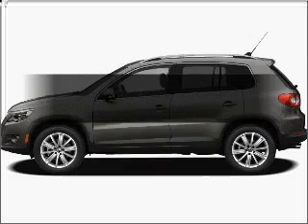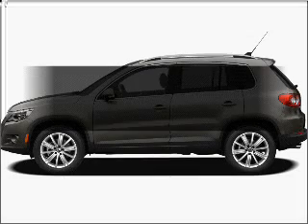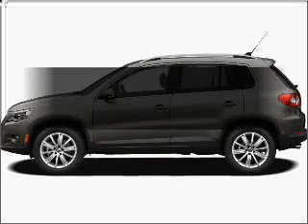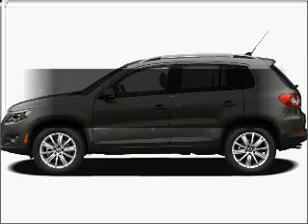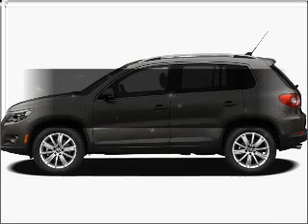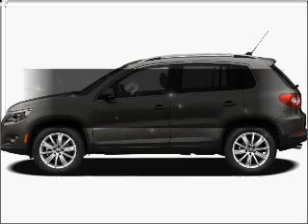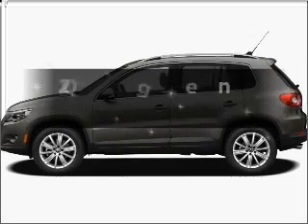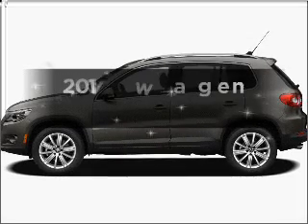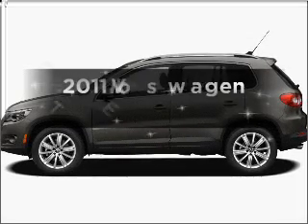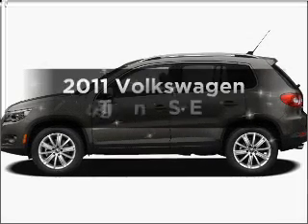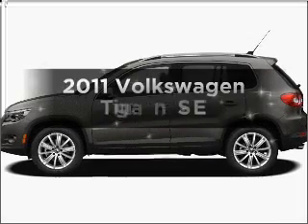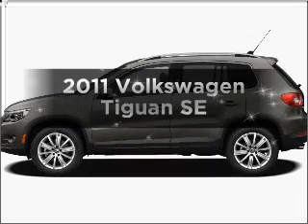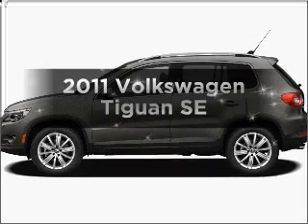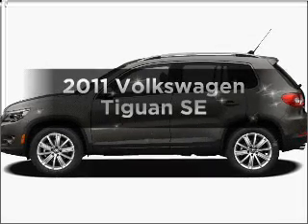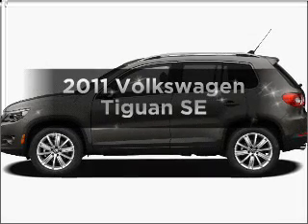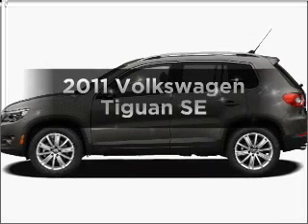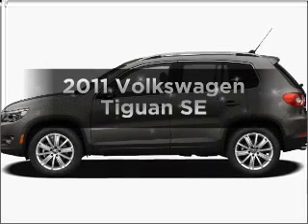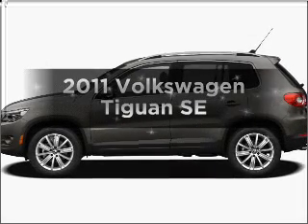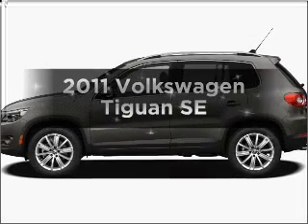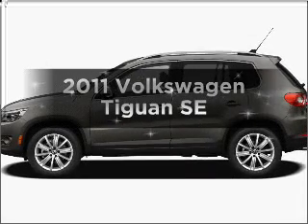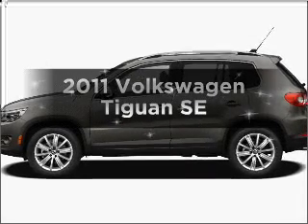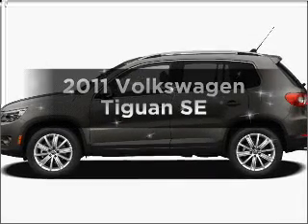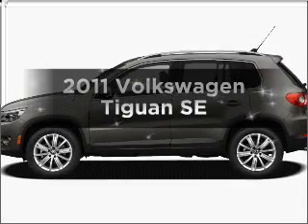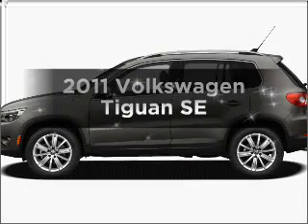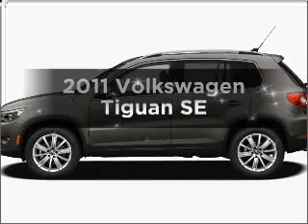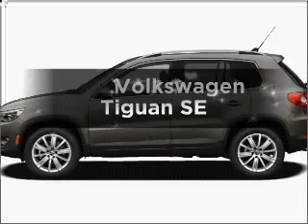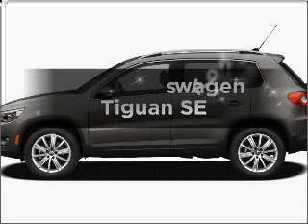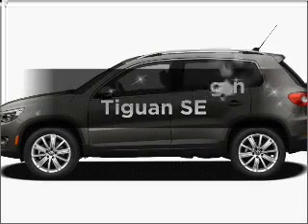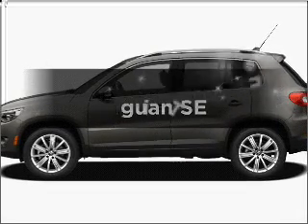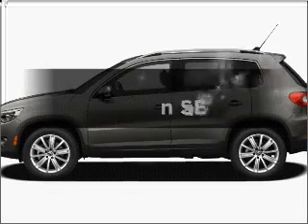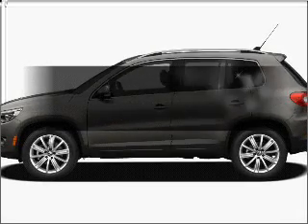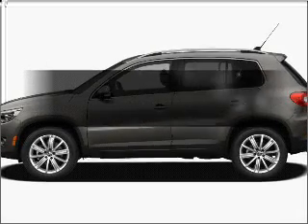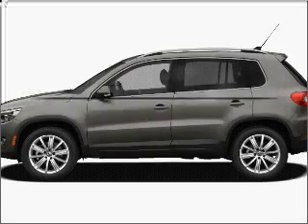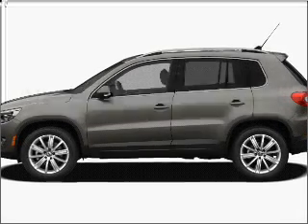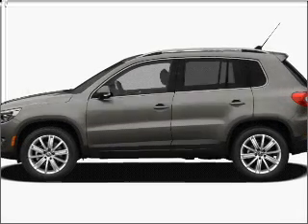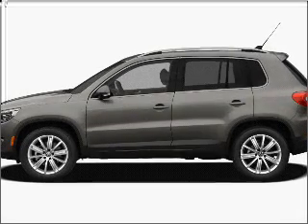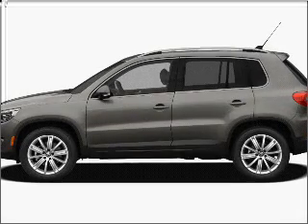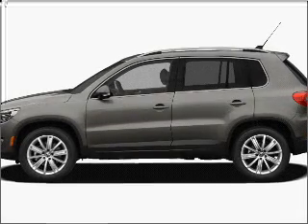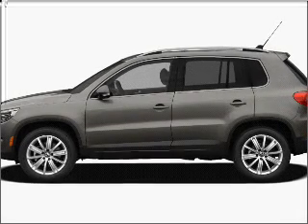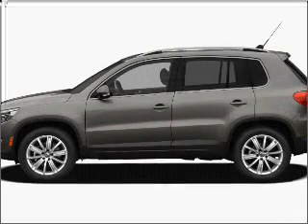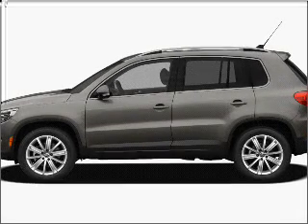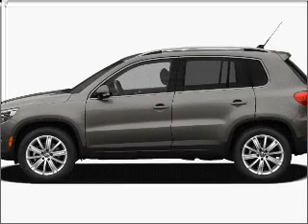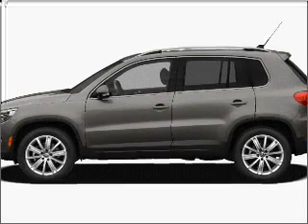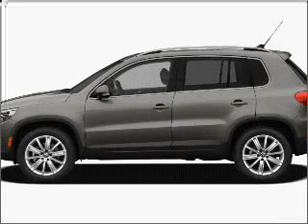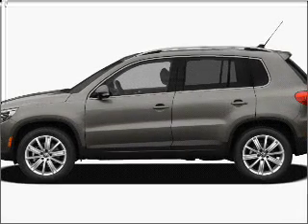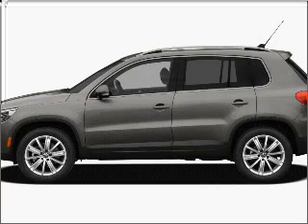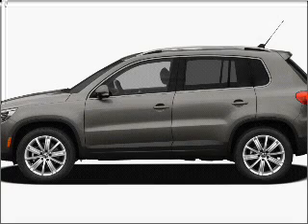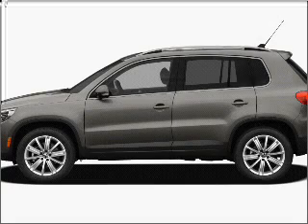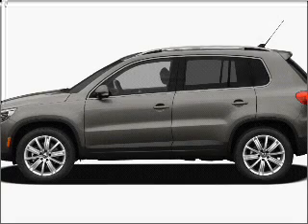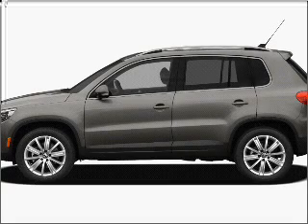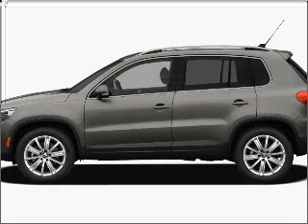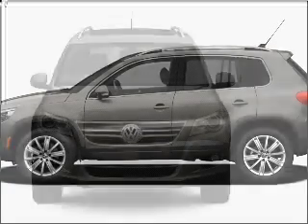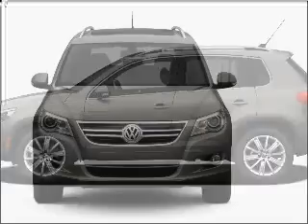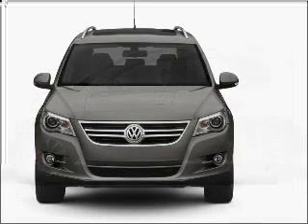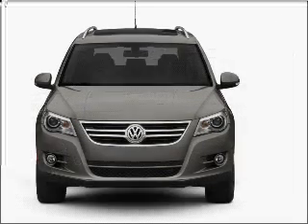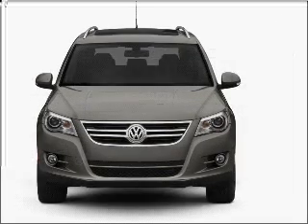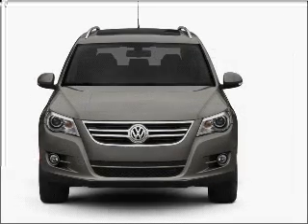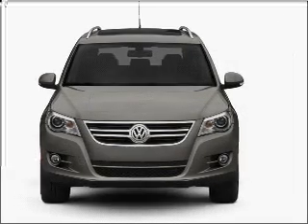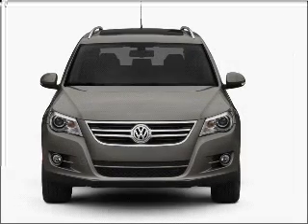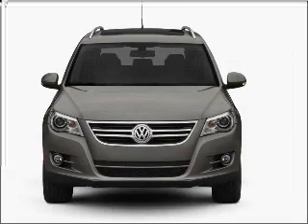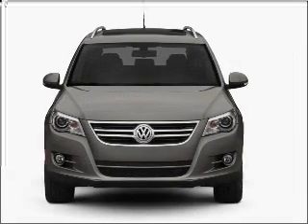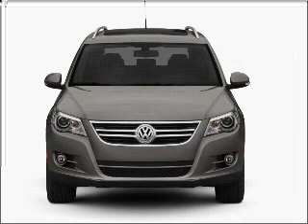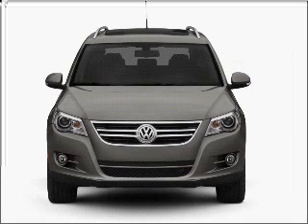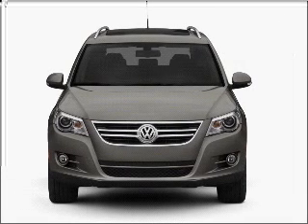Get noticed in this 2011 Volkswagen Tiguan. If you're looking for an automobile with great attributes, look no further.